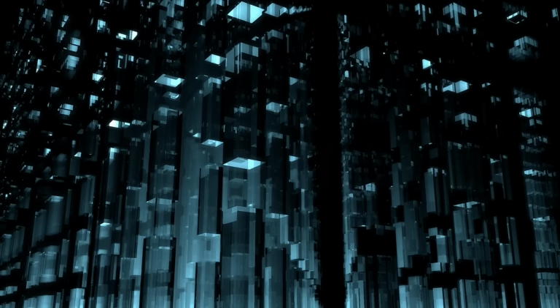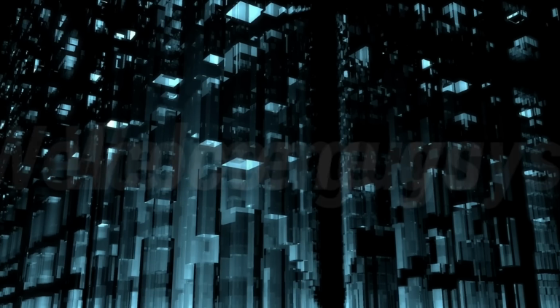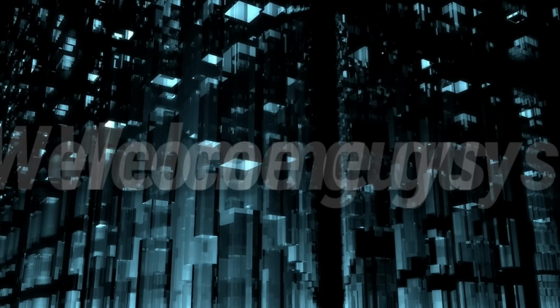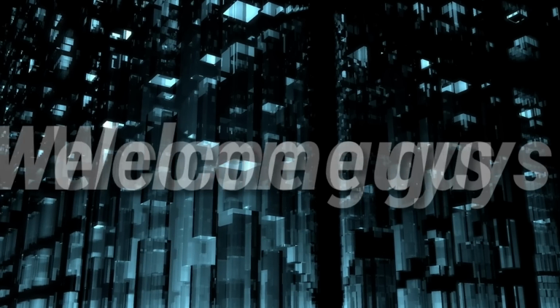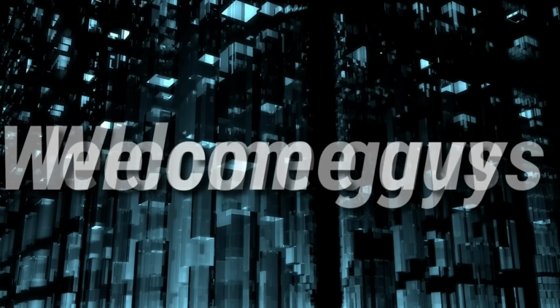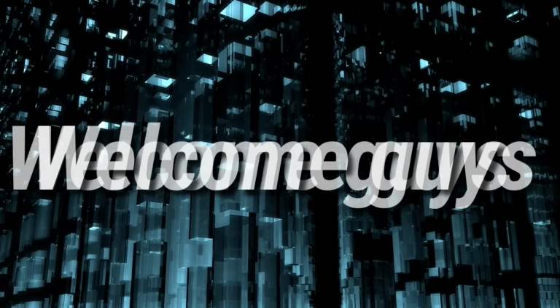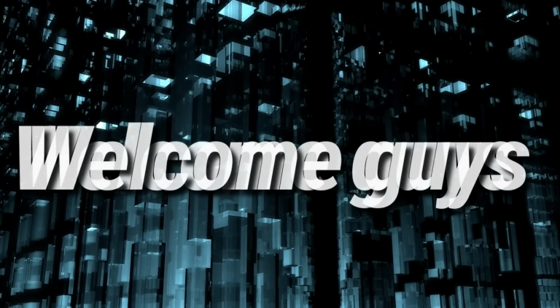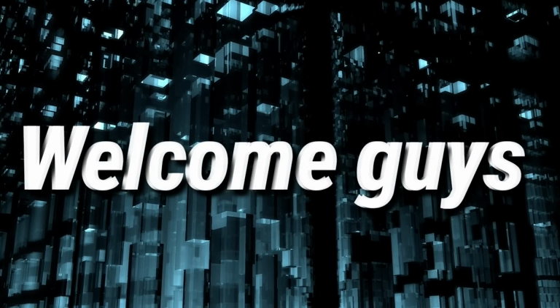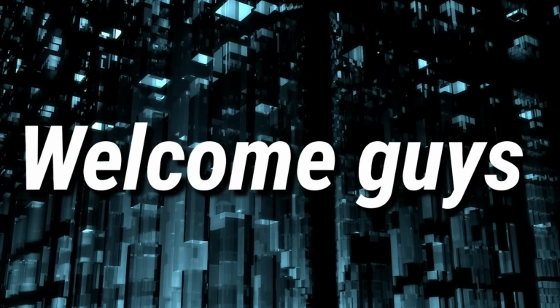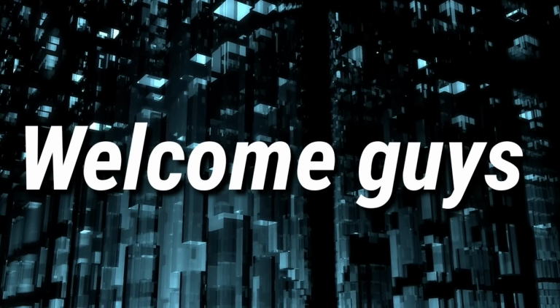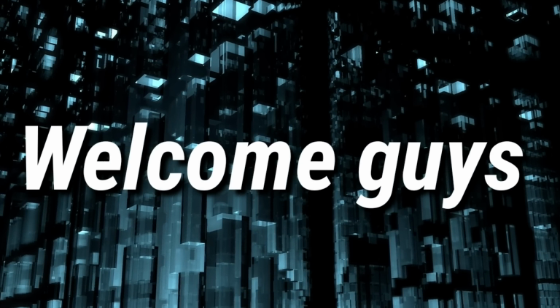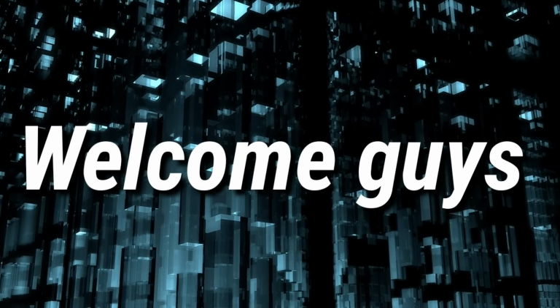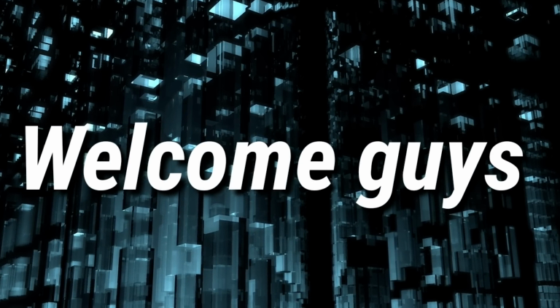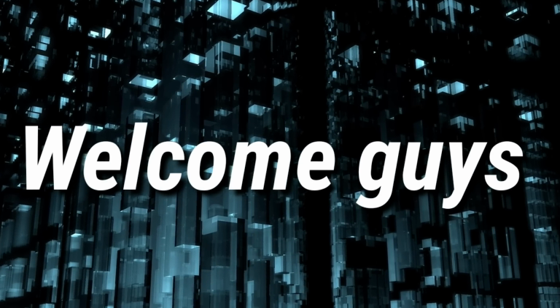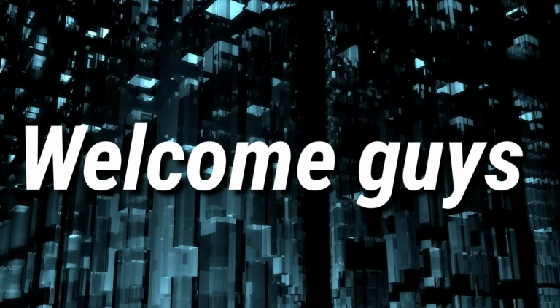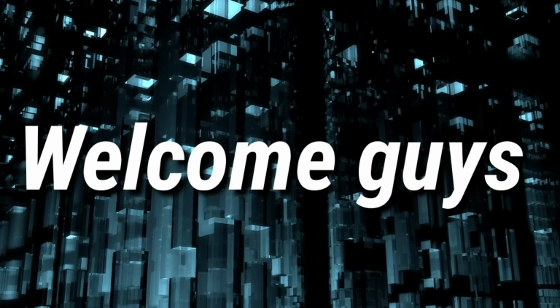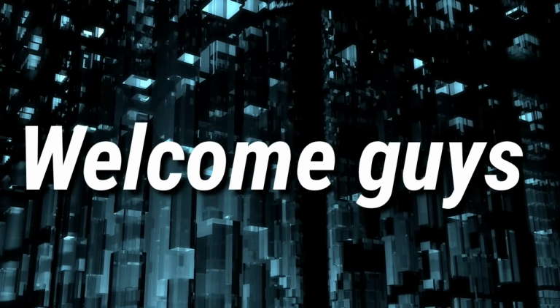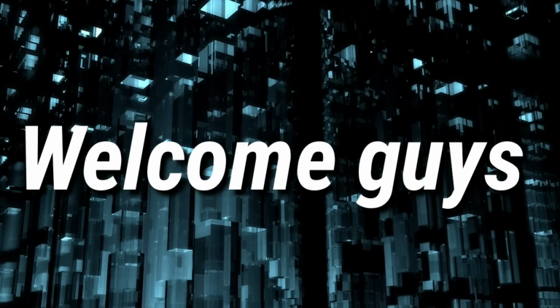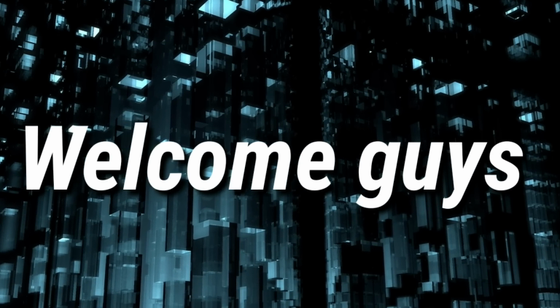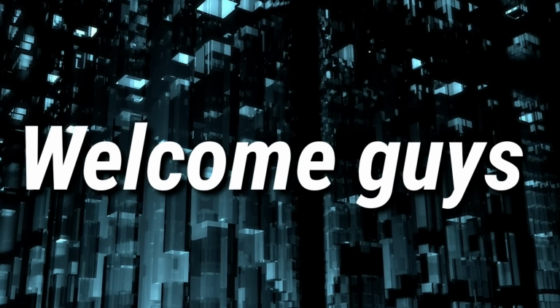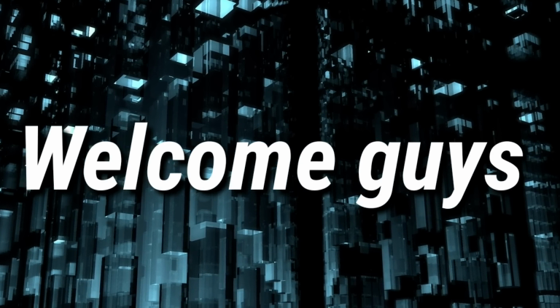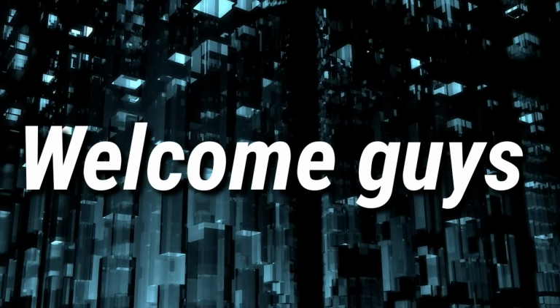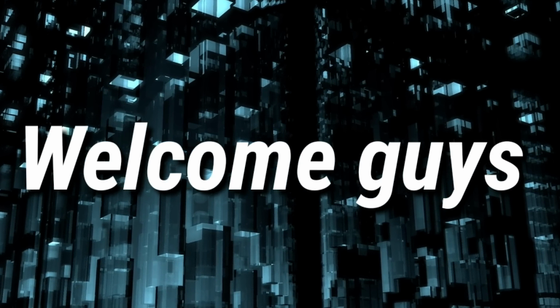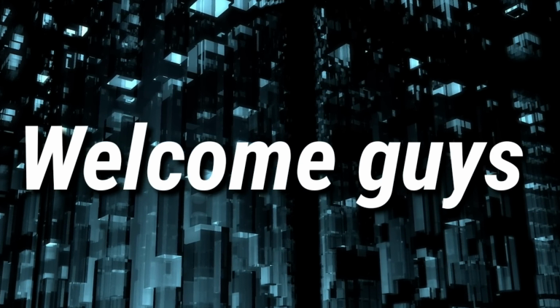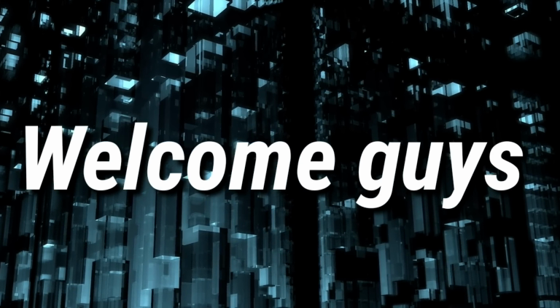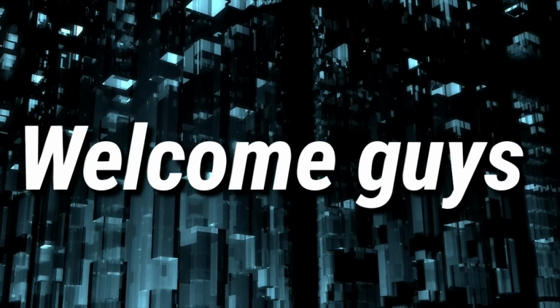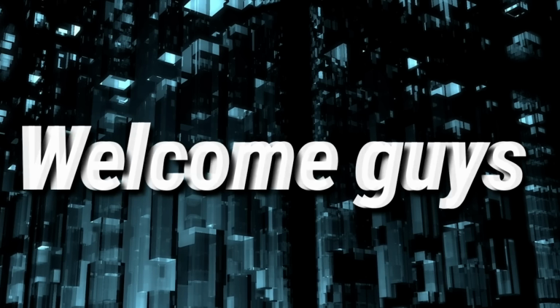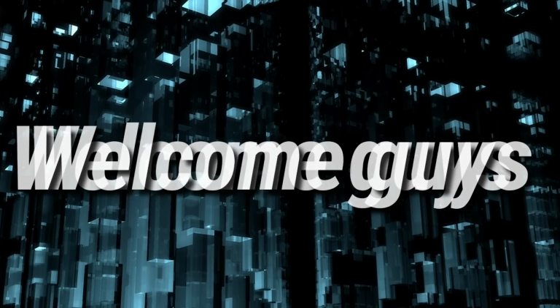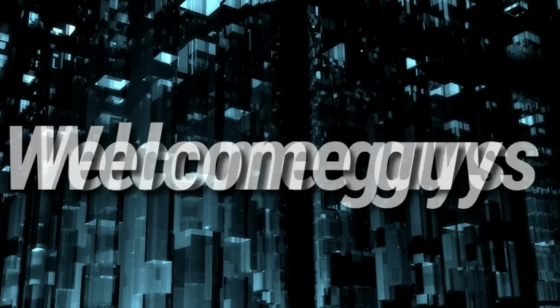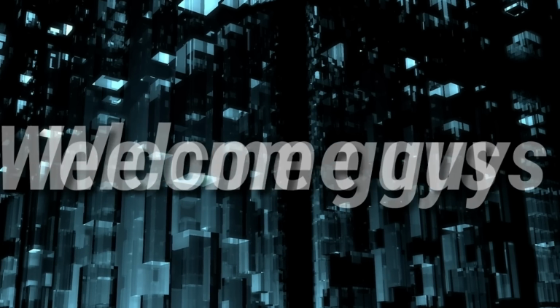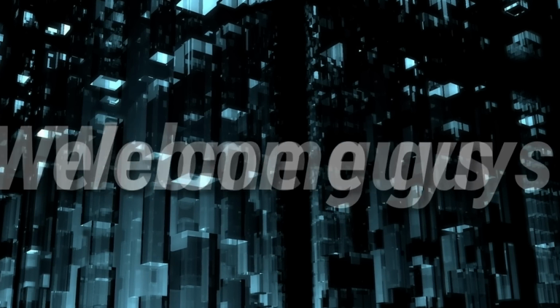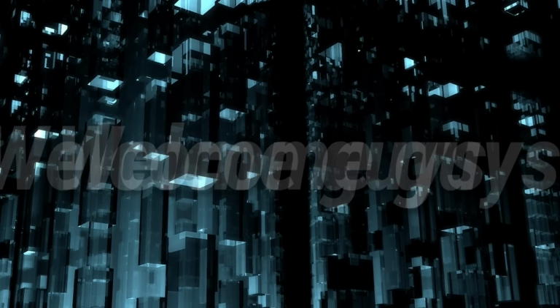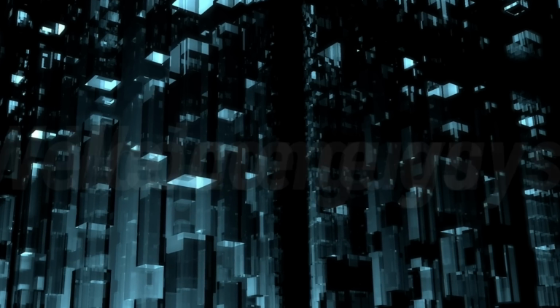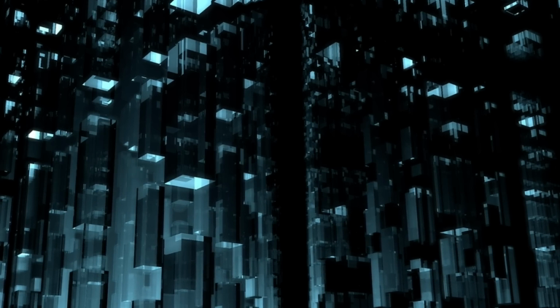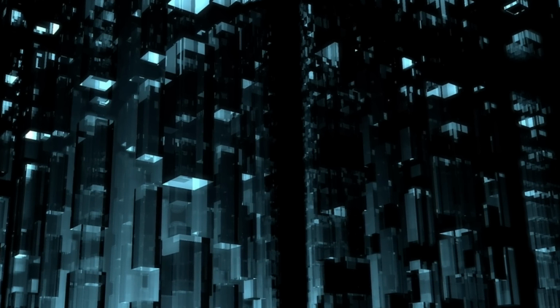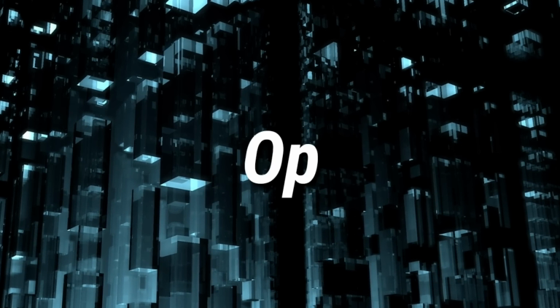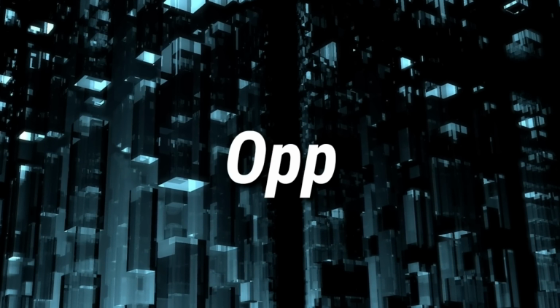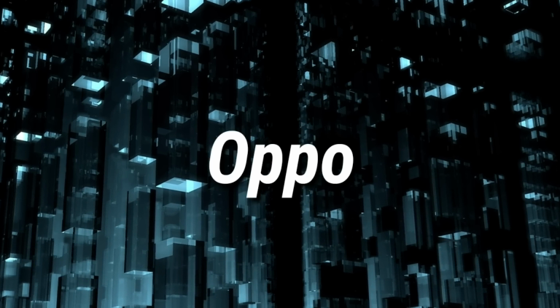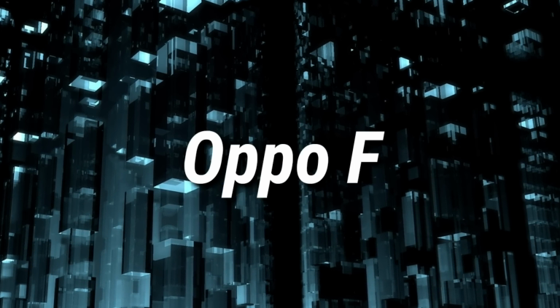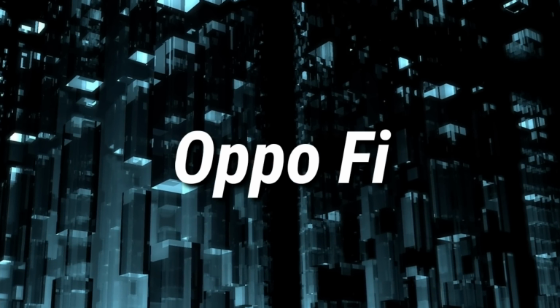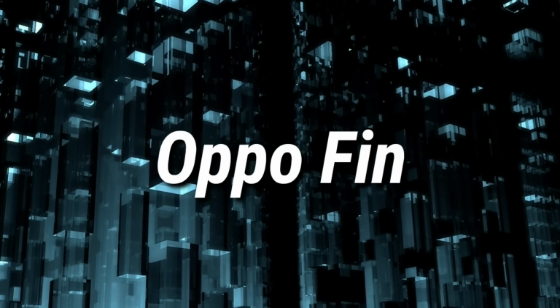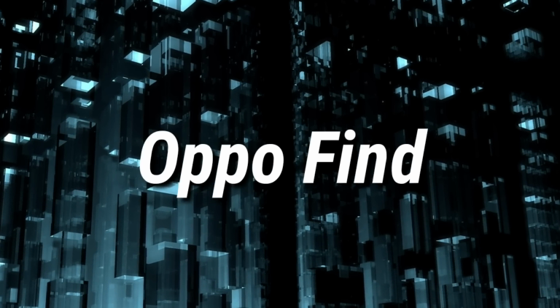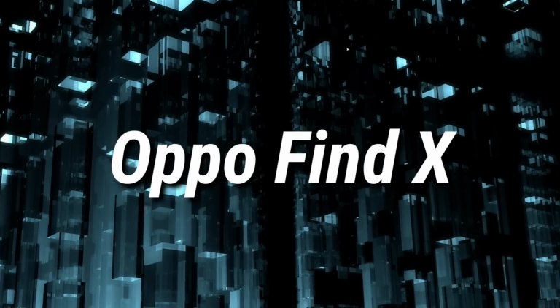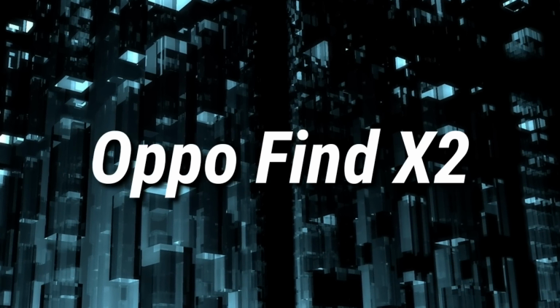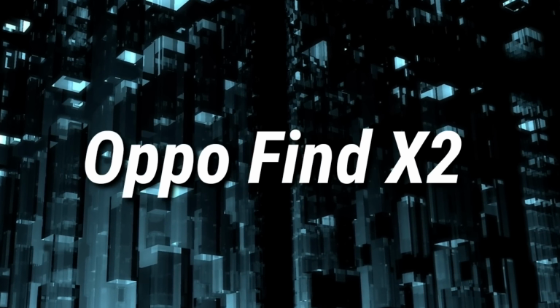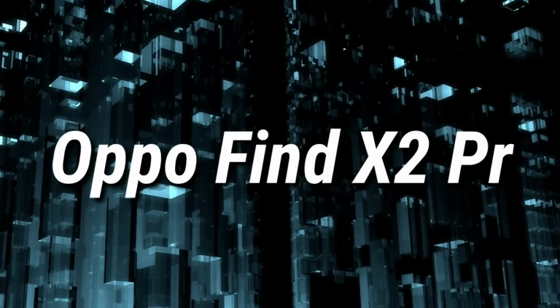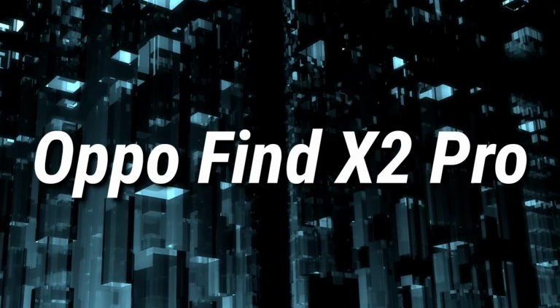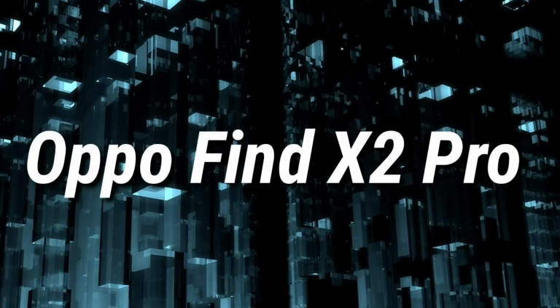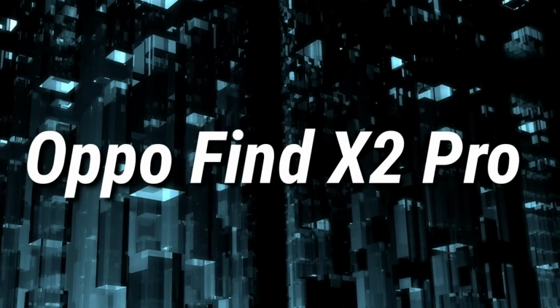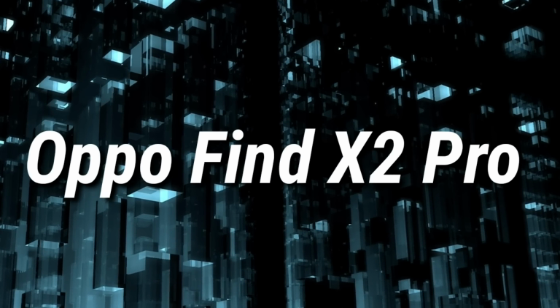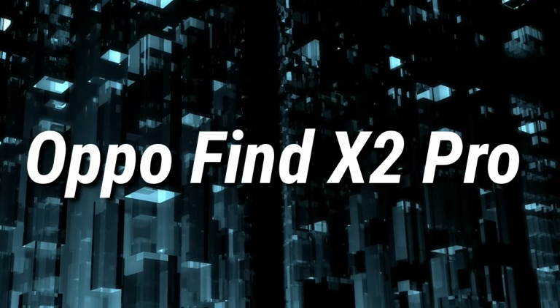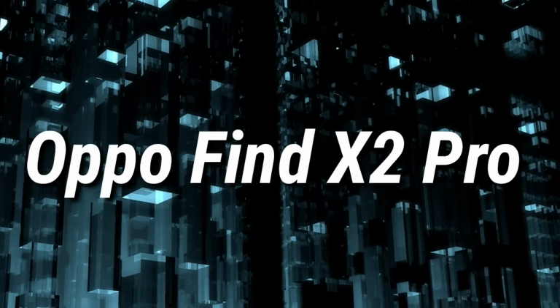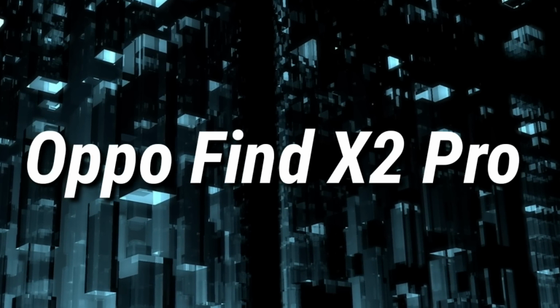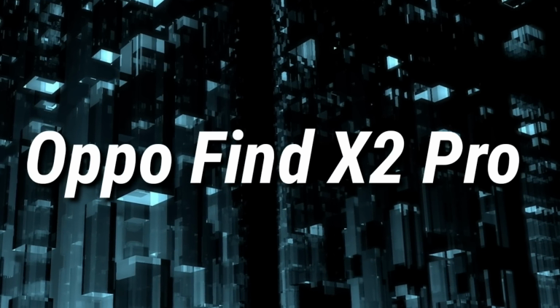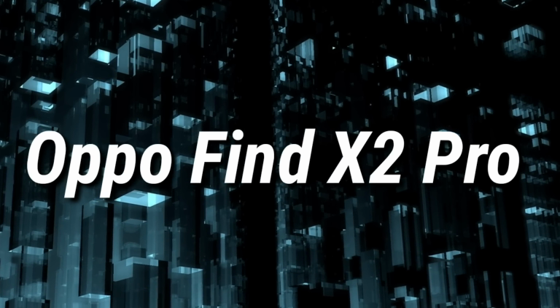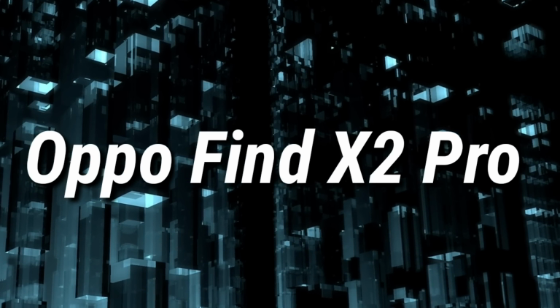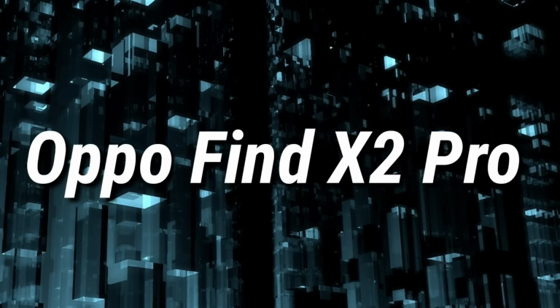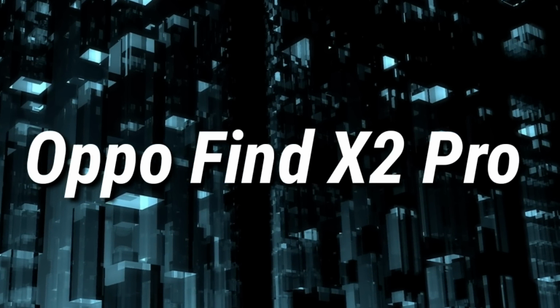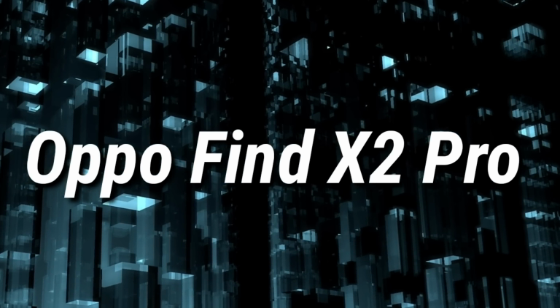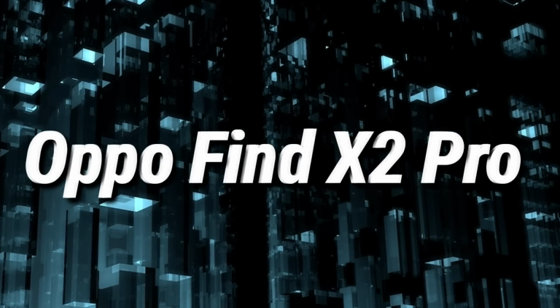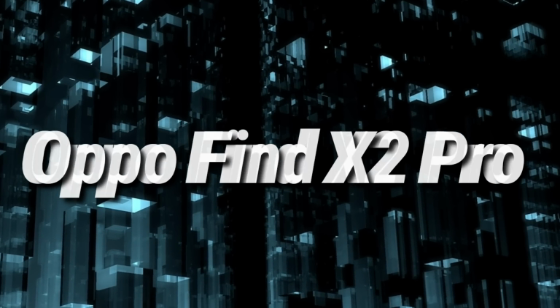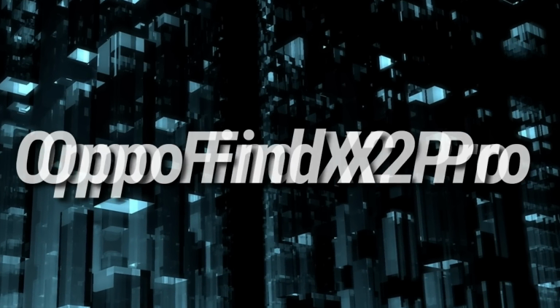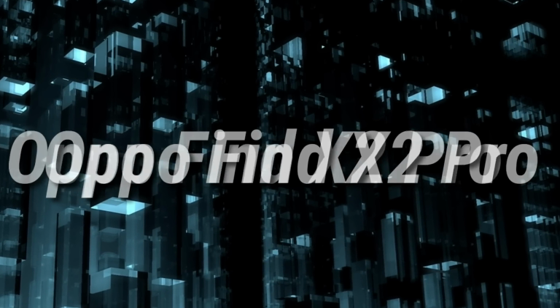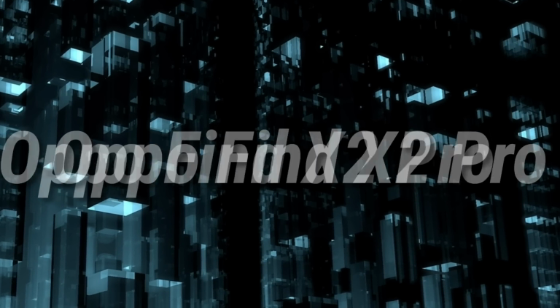Welcome guys to a brand new video. In this video I am going to talk about the OPPO Find X2 Pro. So let's get started.